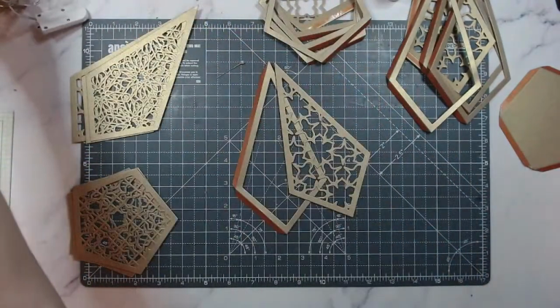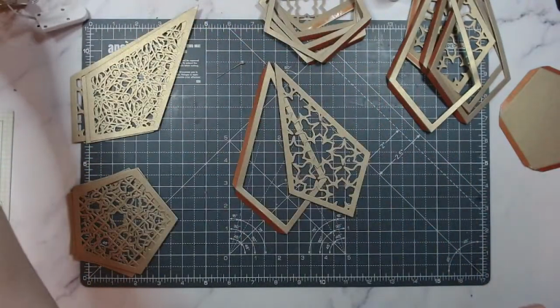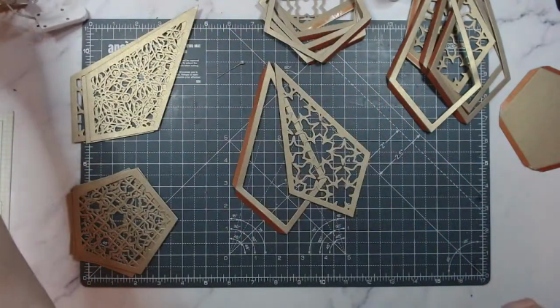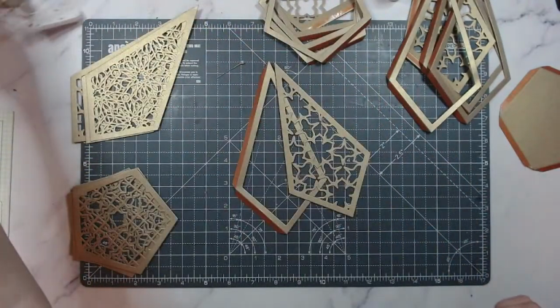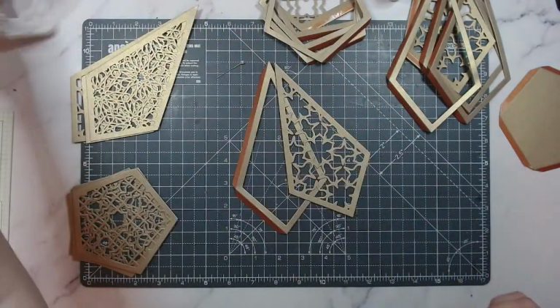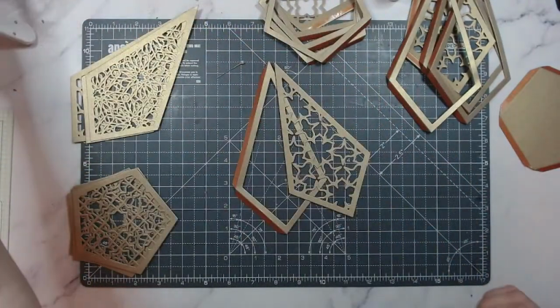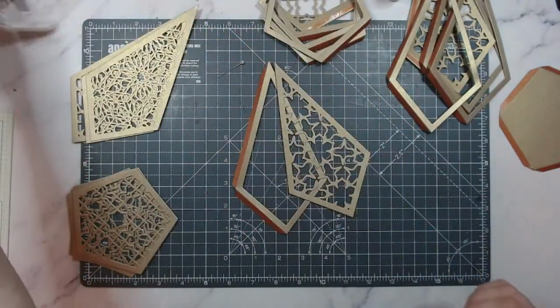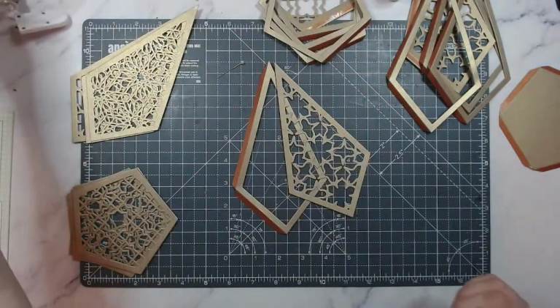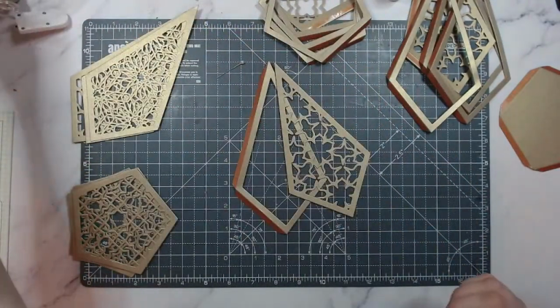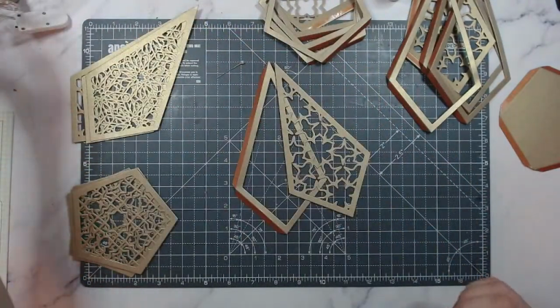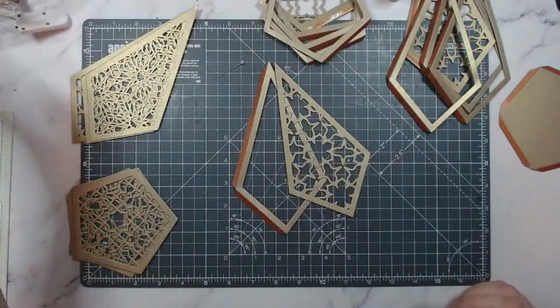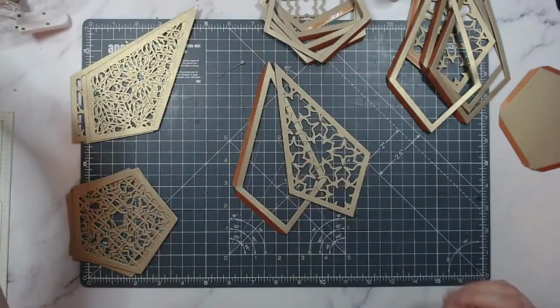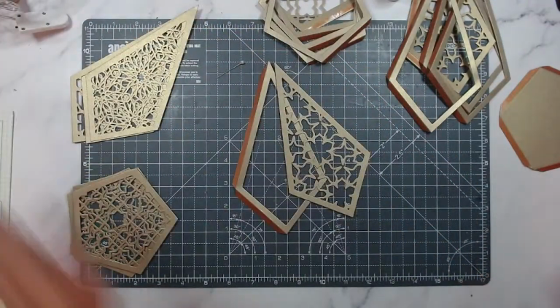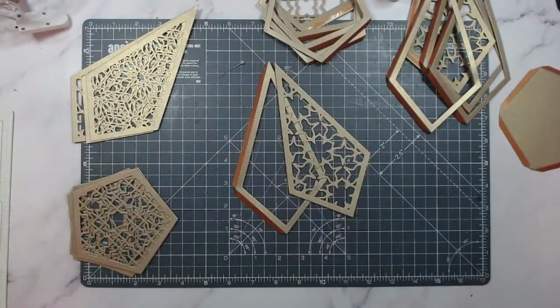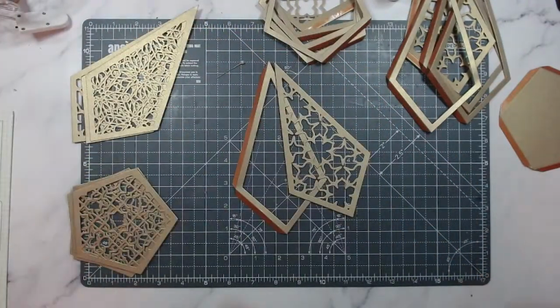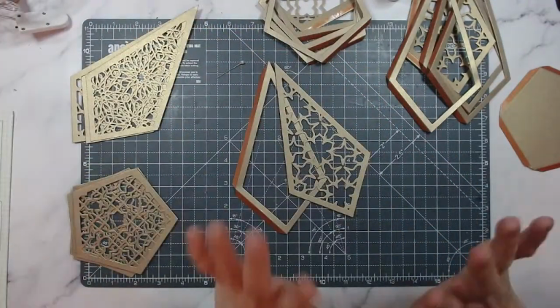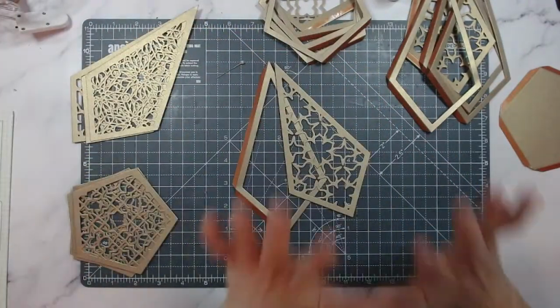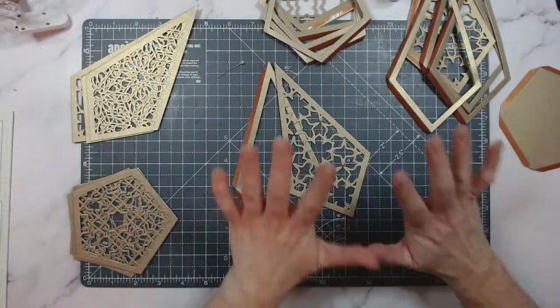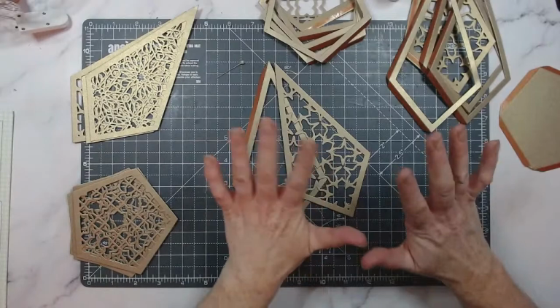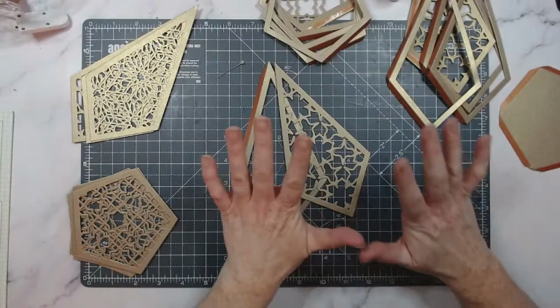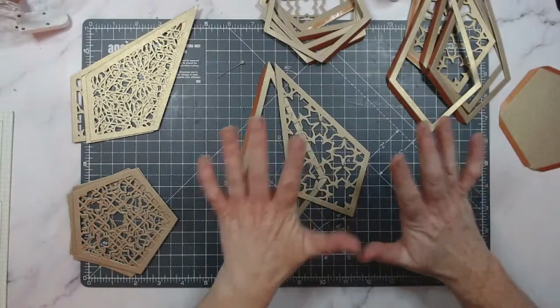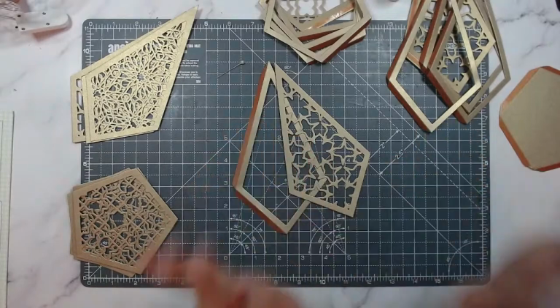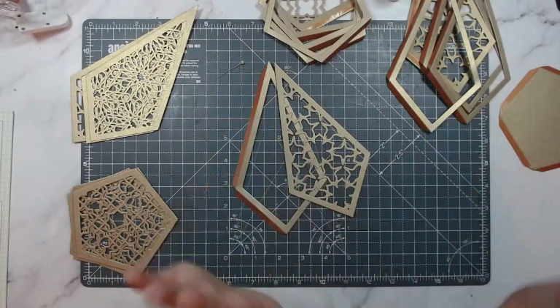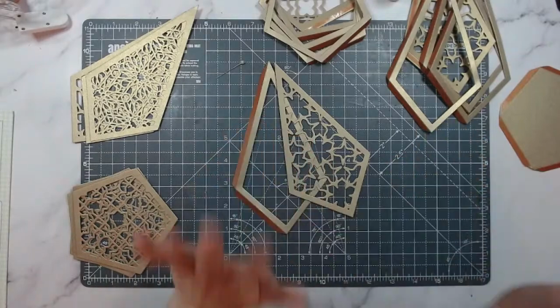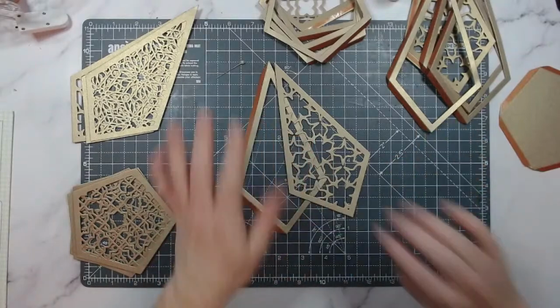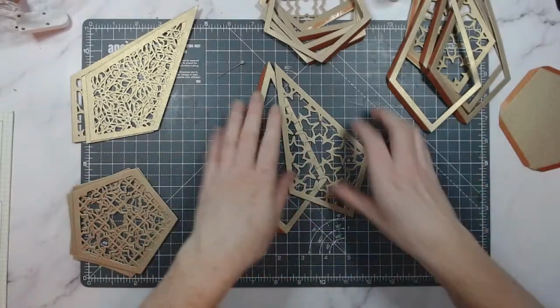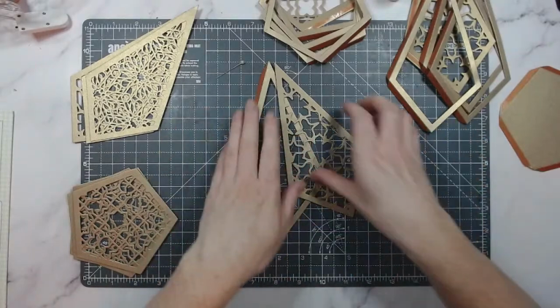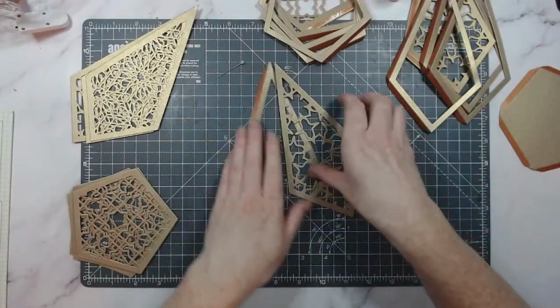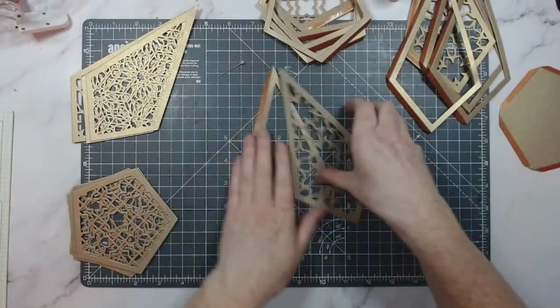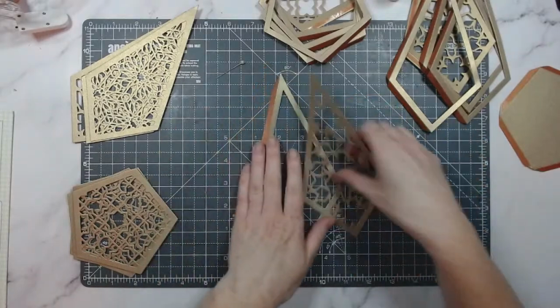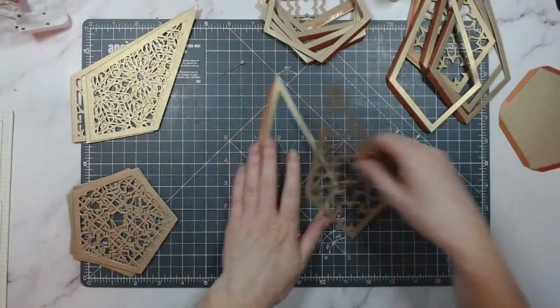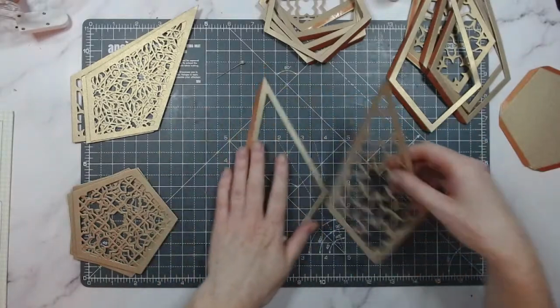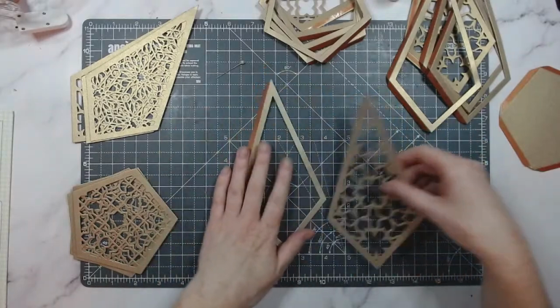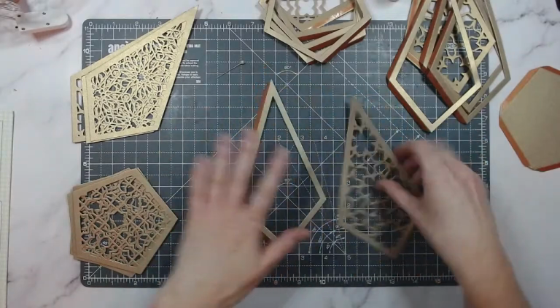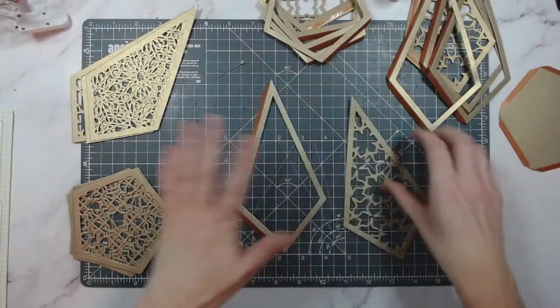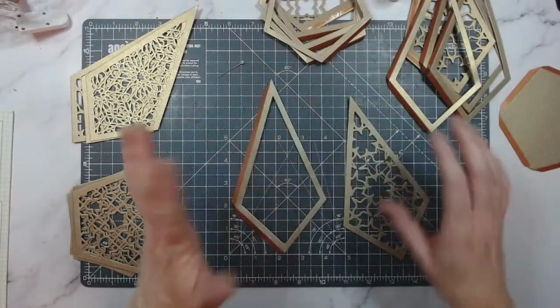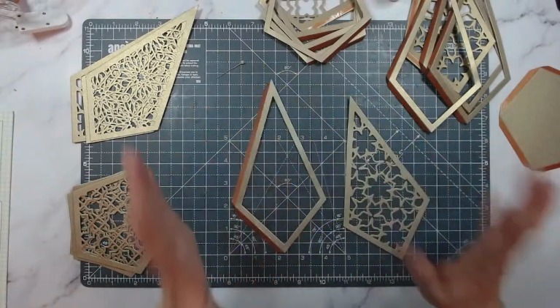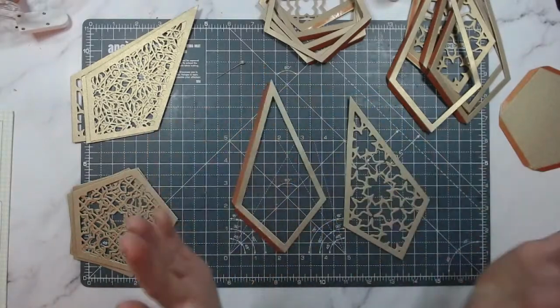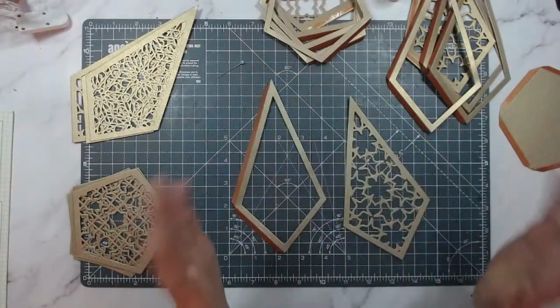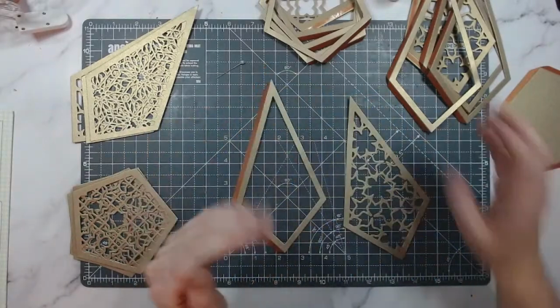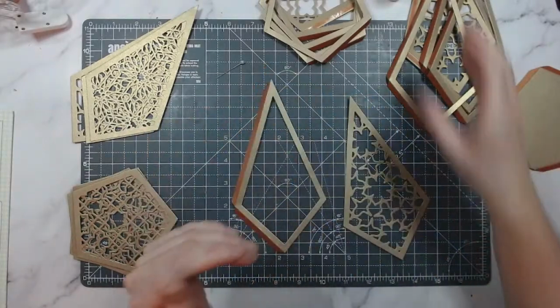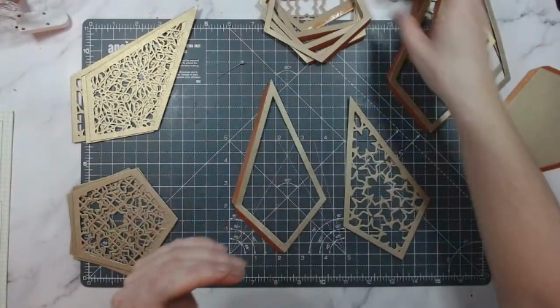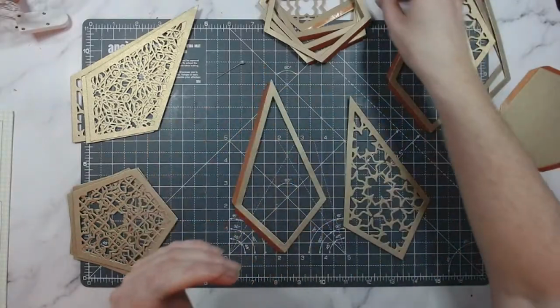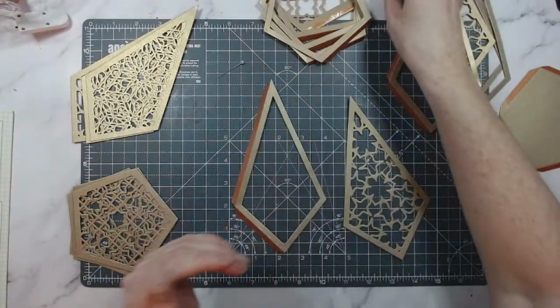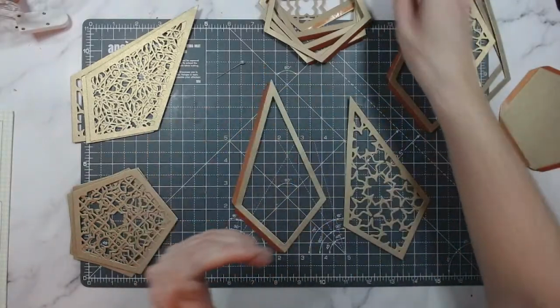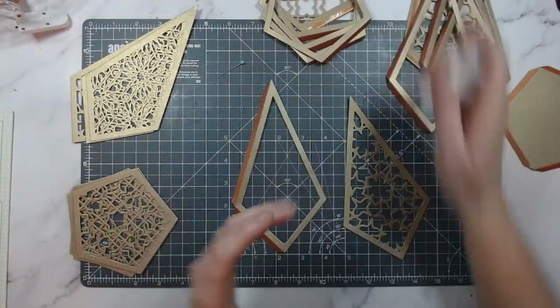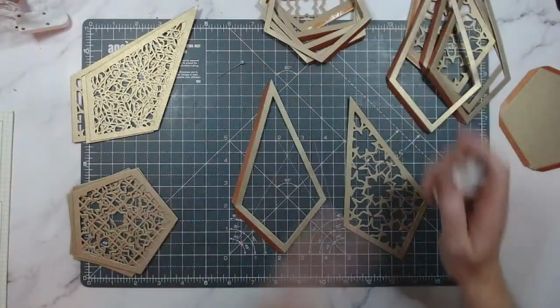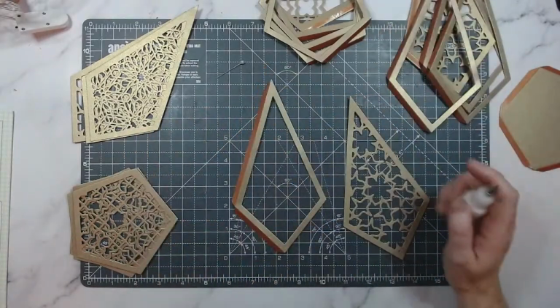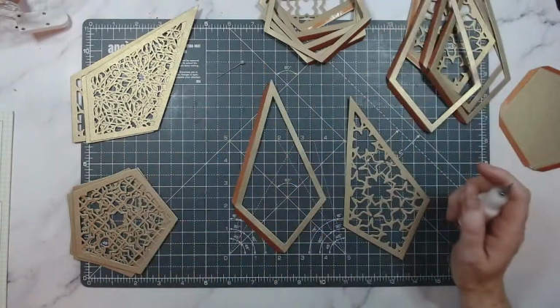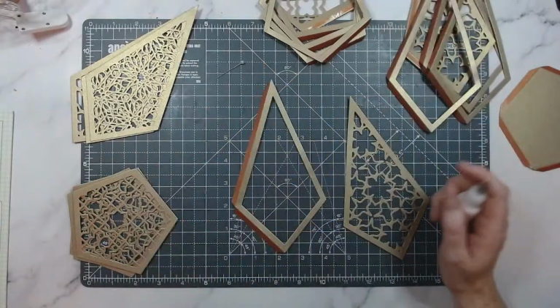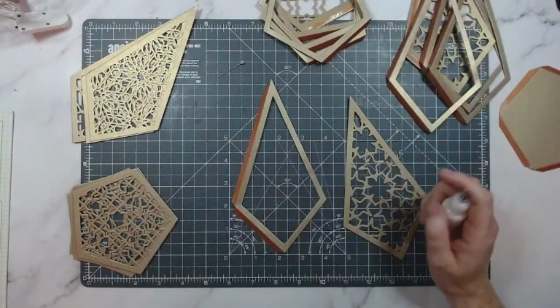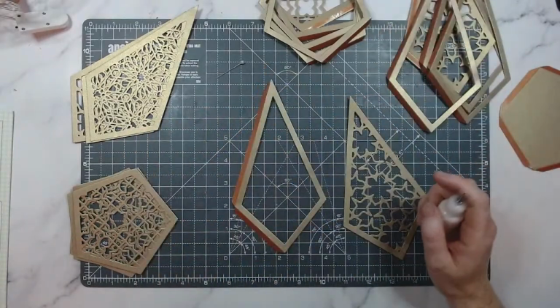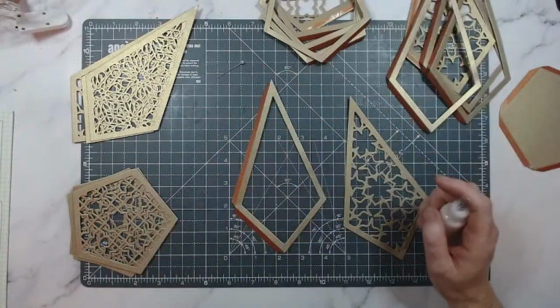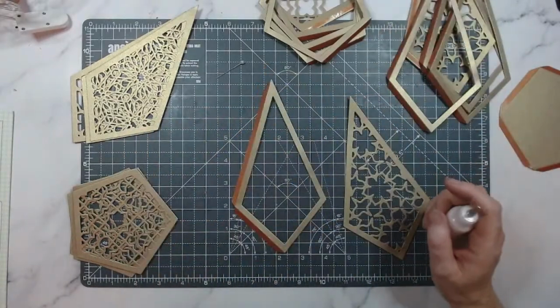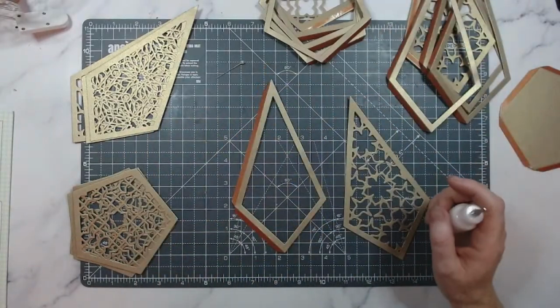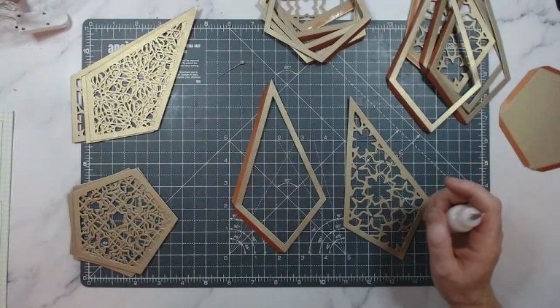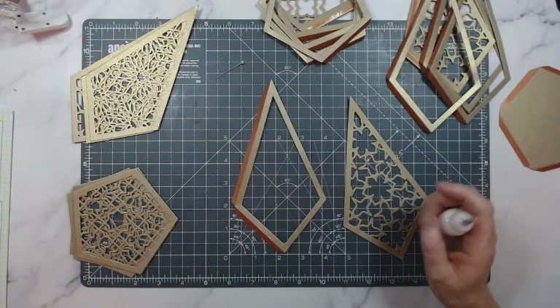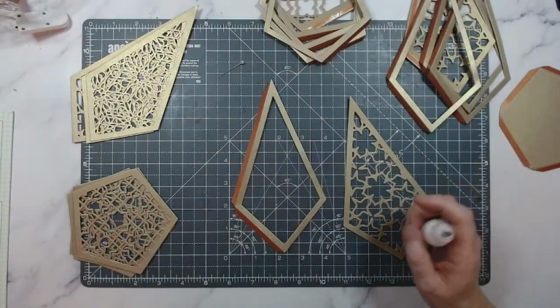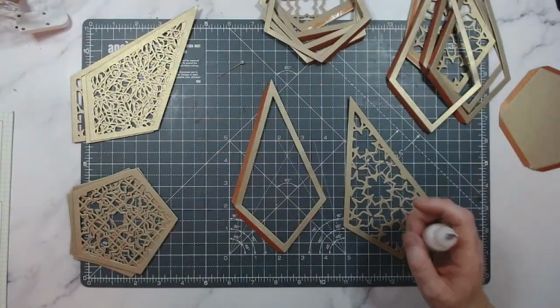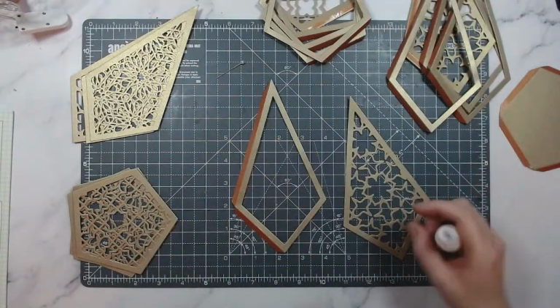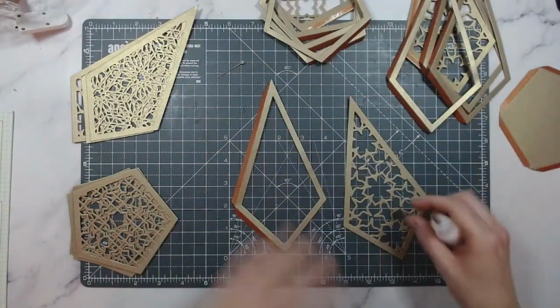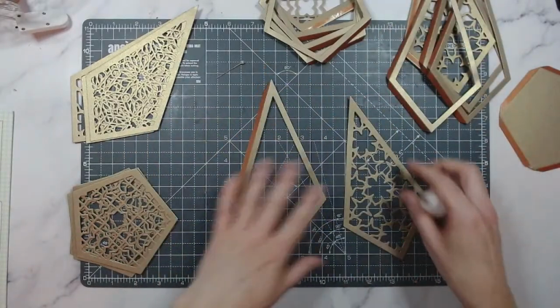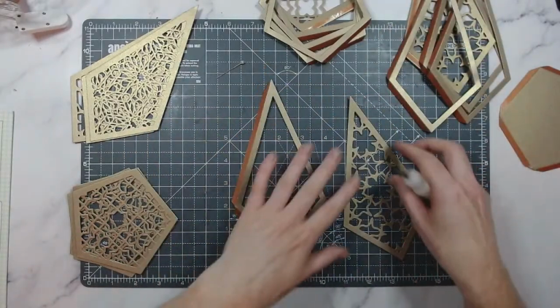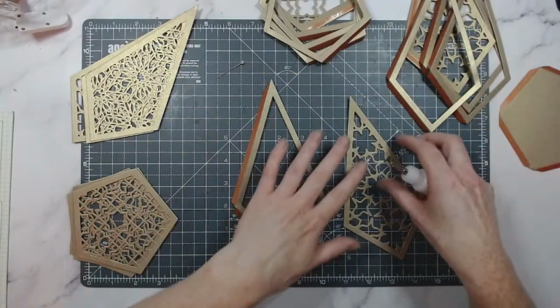Especially since you're going to be seeing the inside of the lantern, double-sided cardstock is really ideal here.